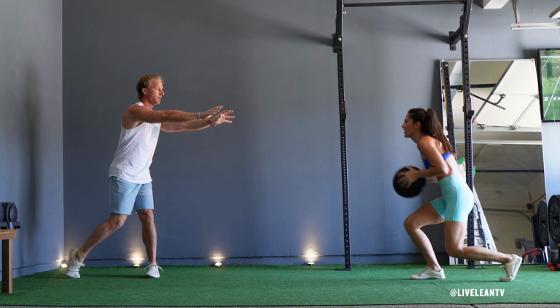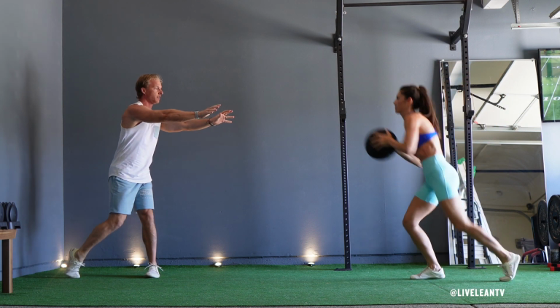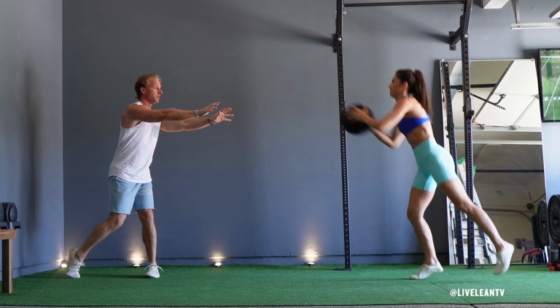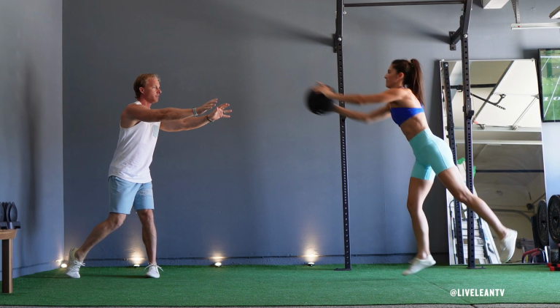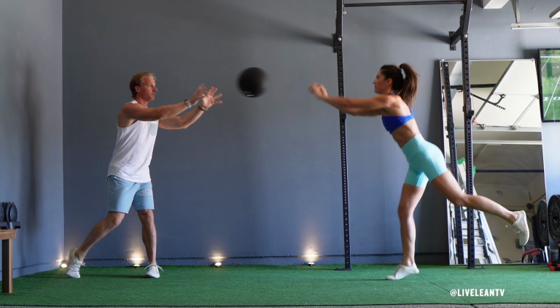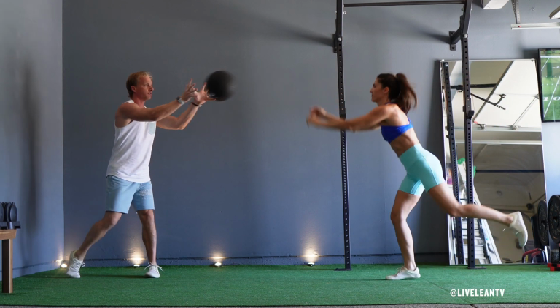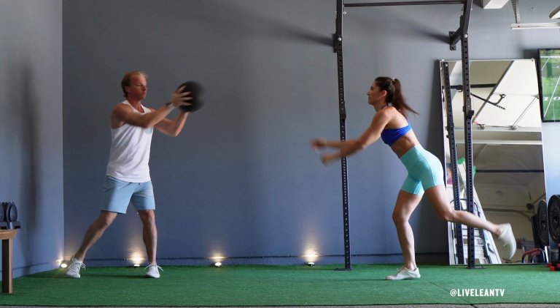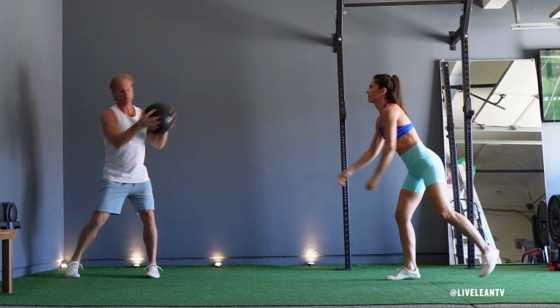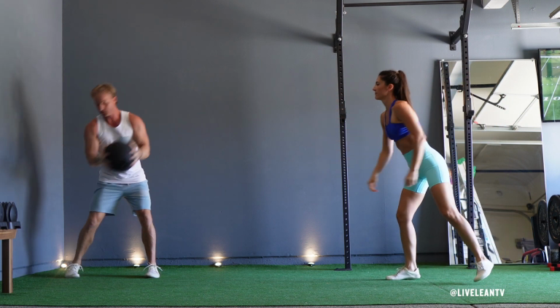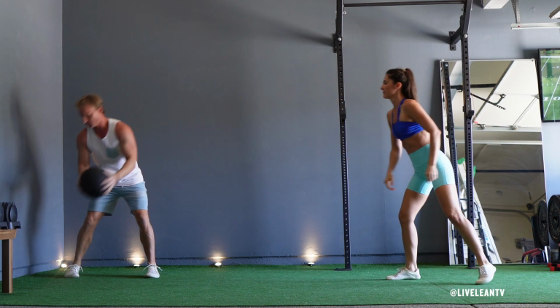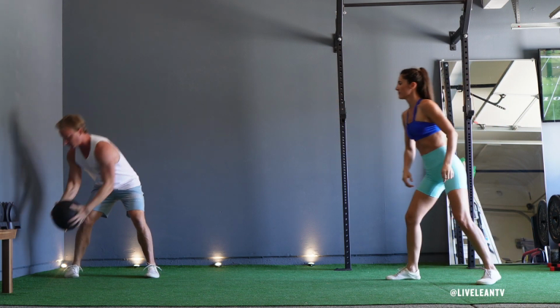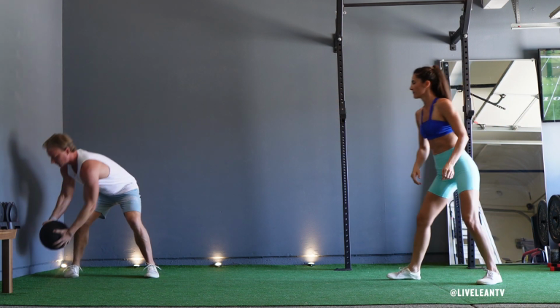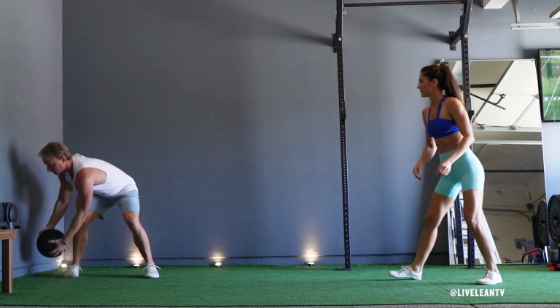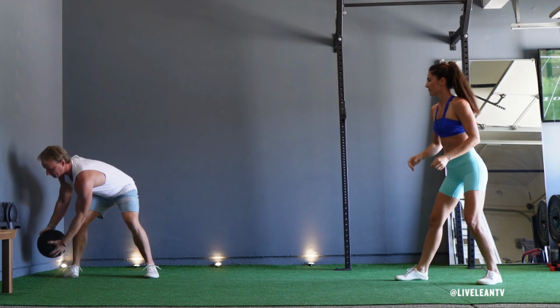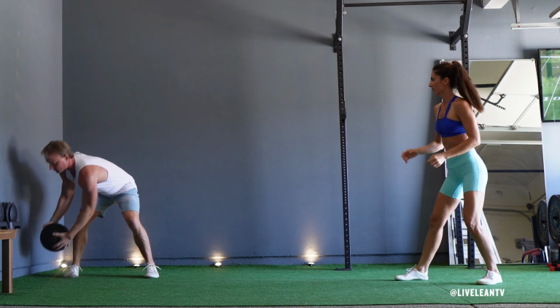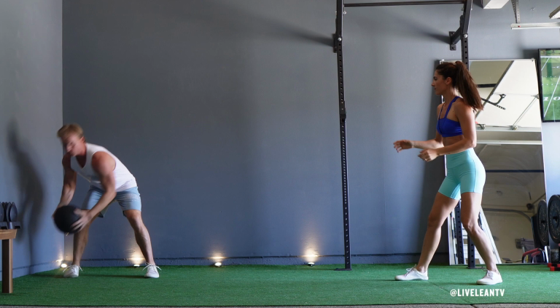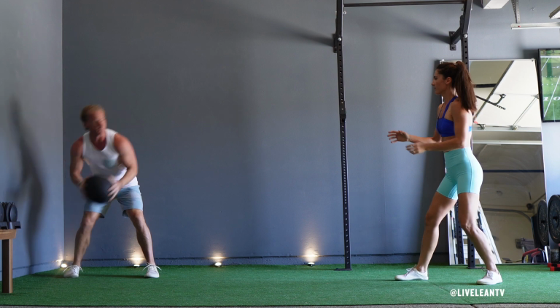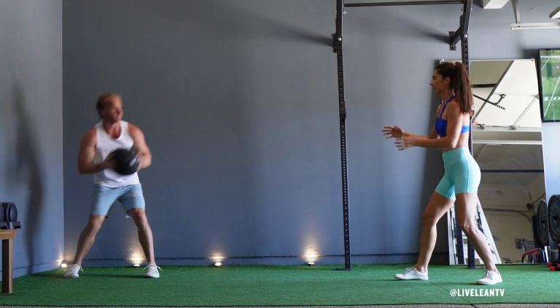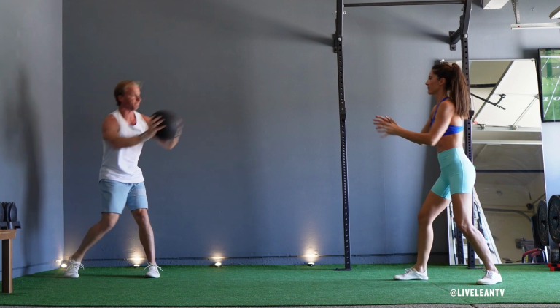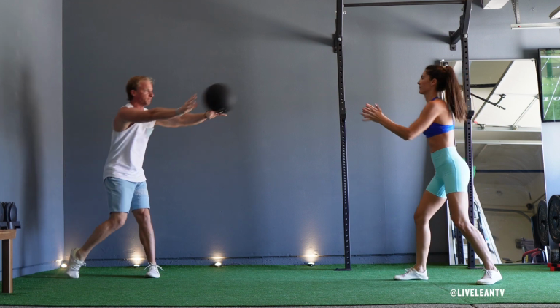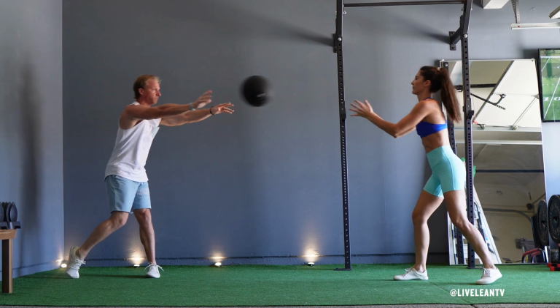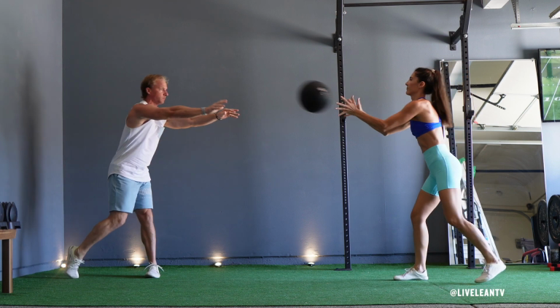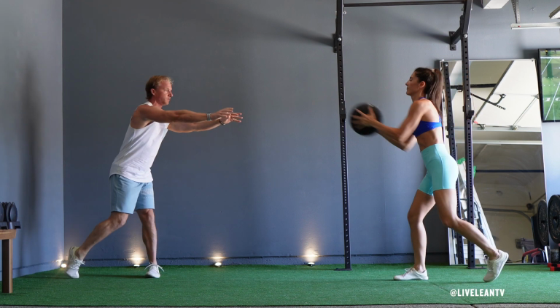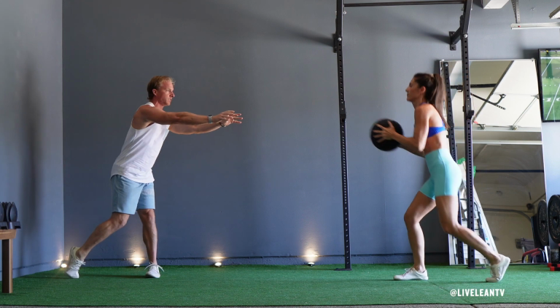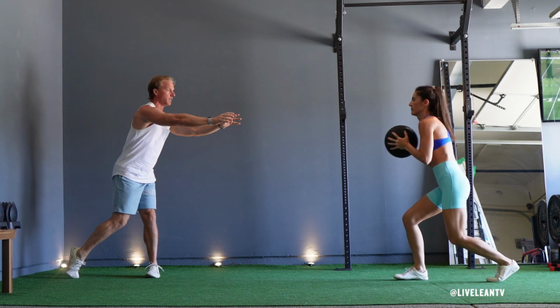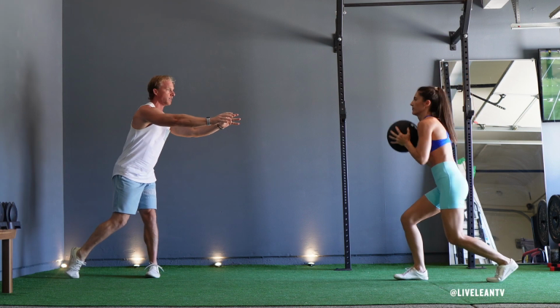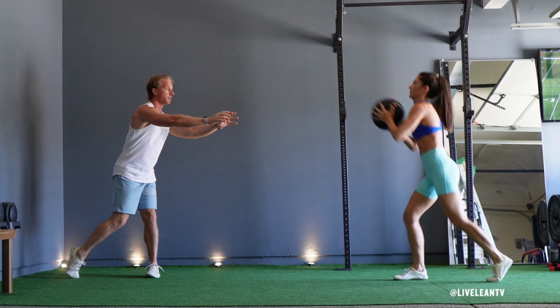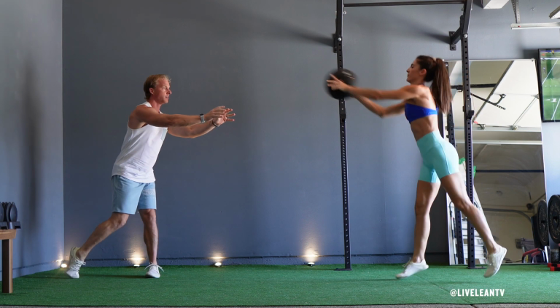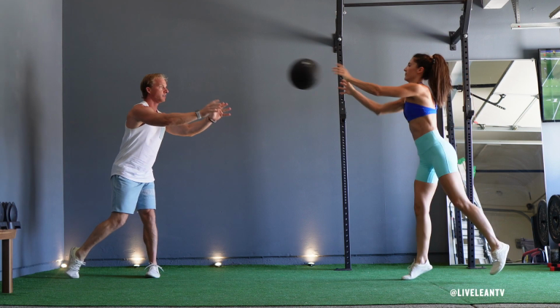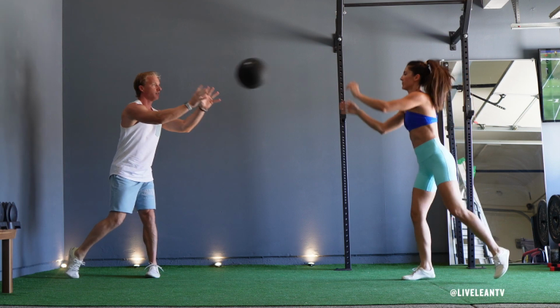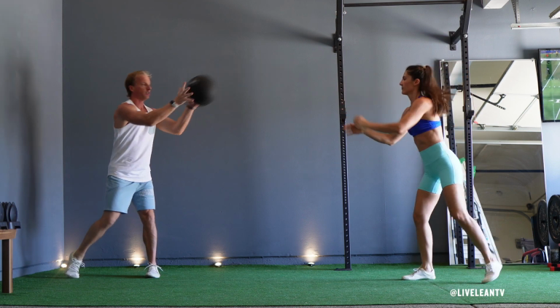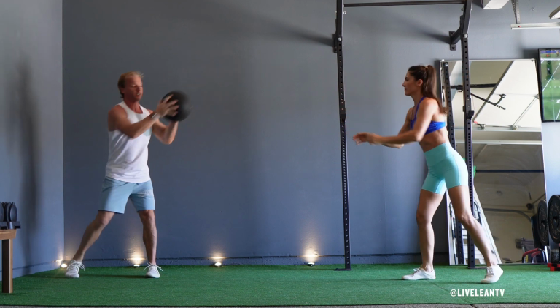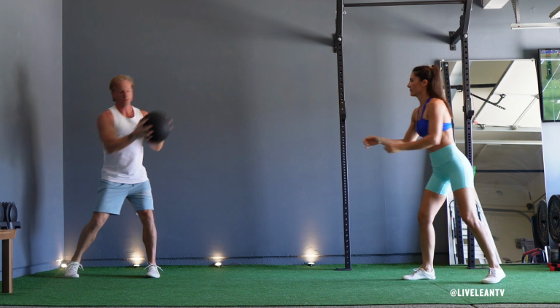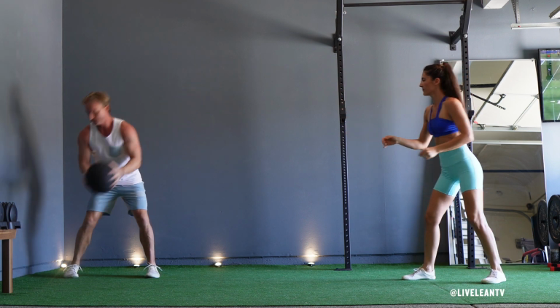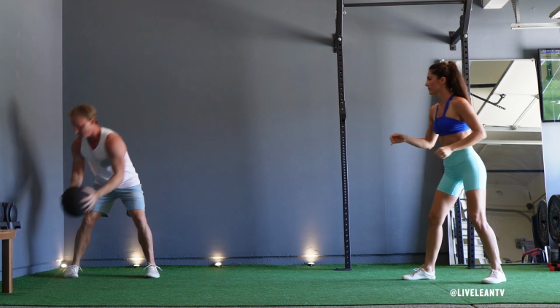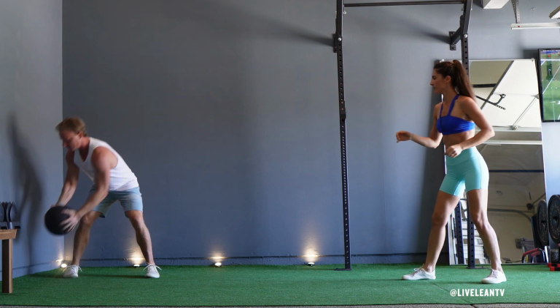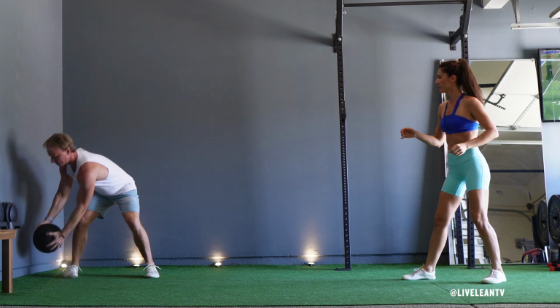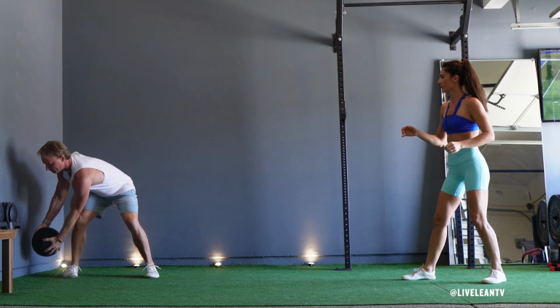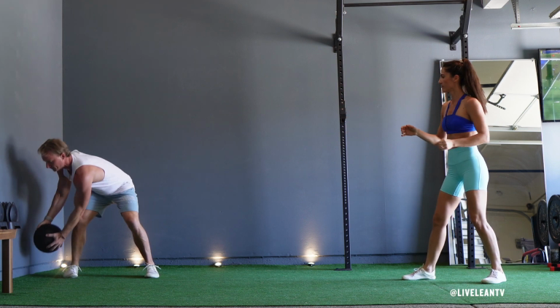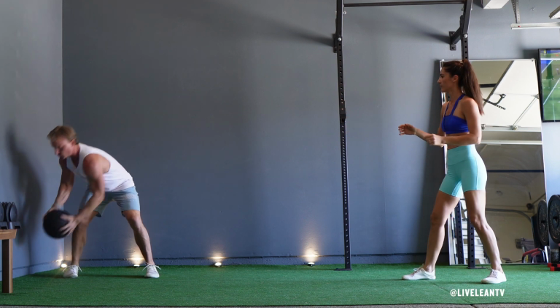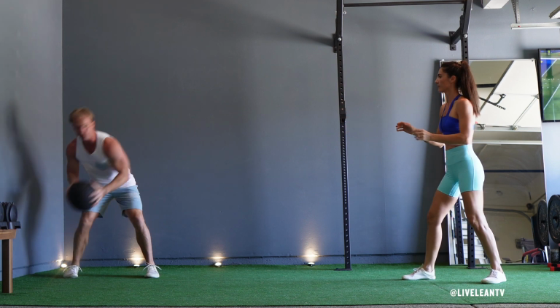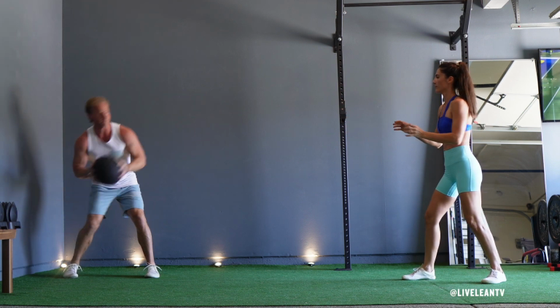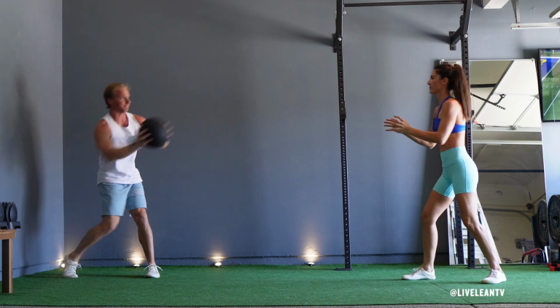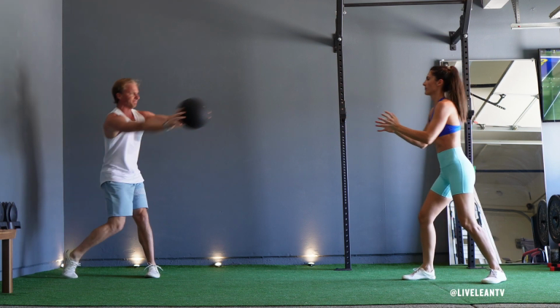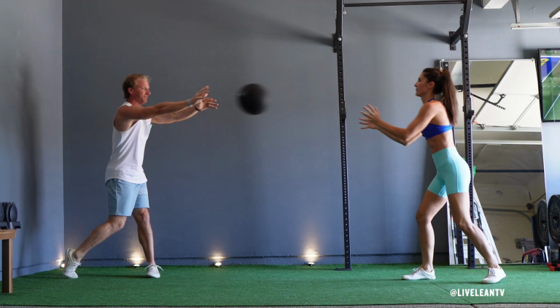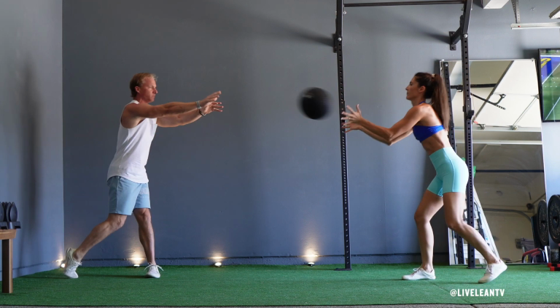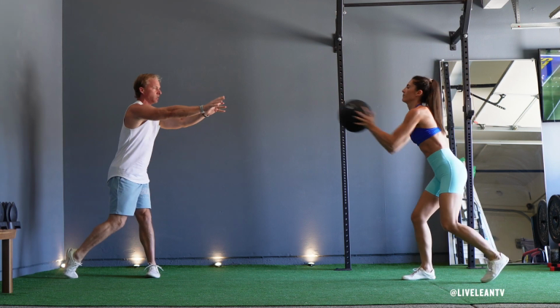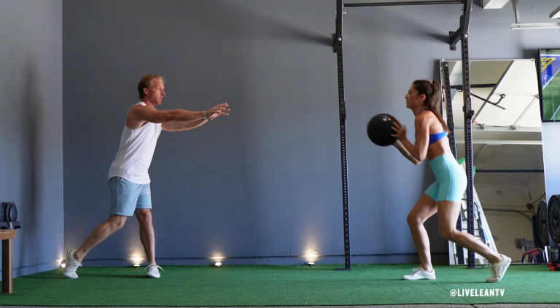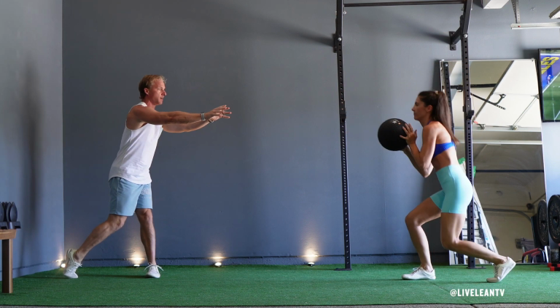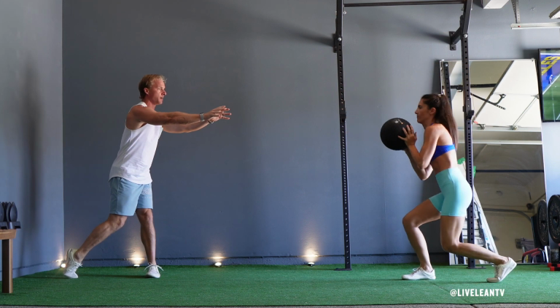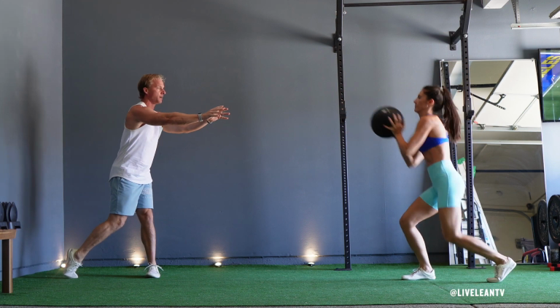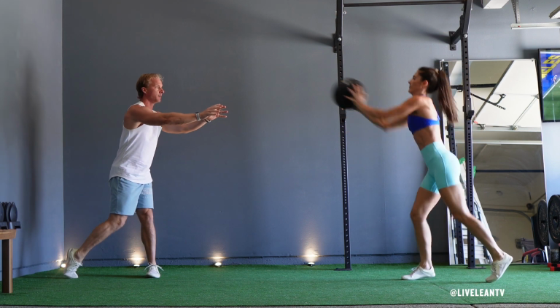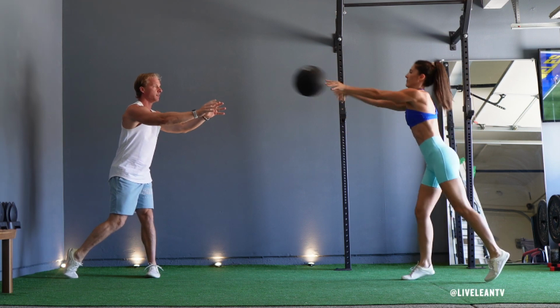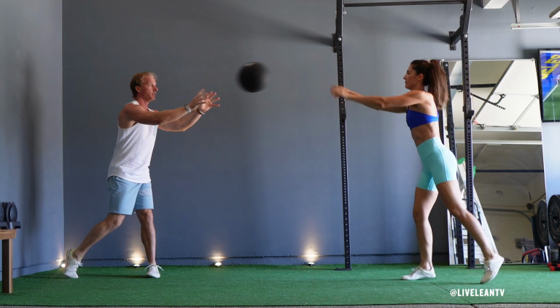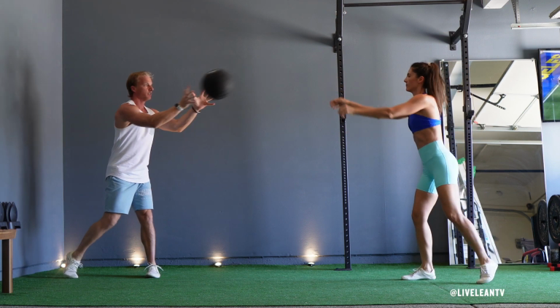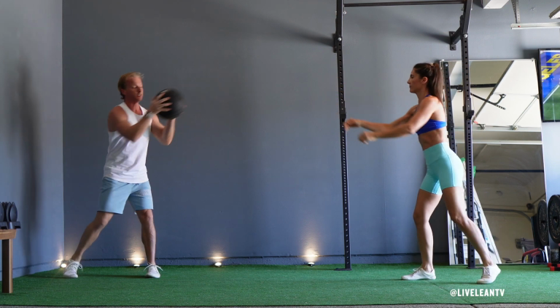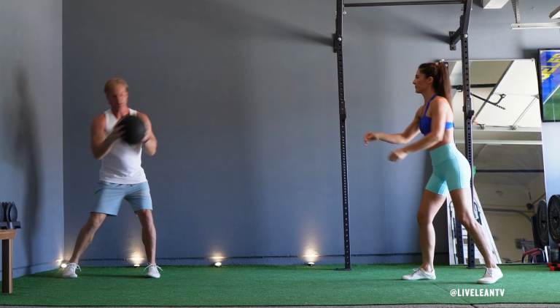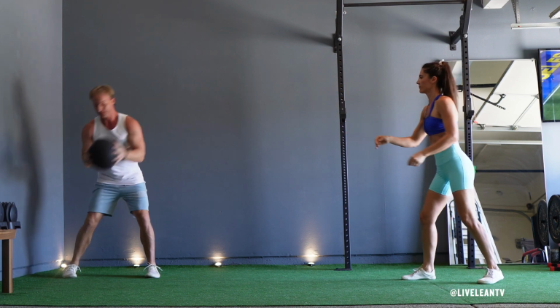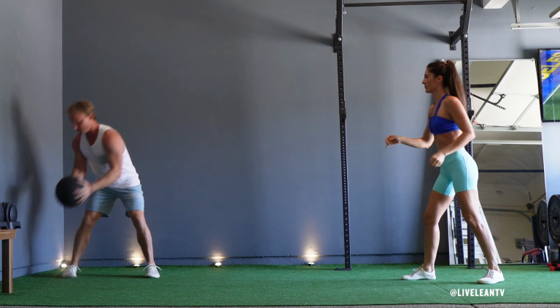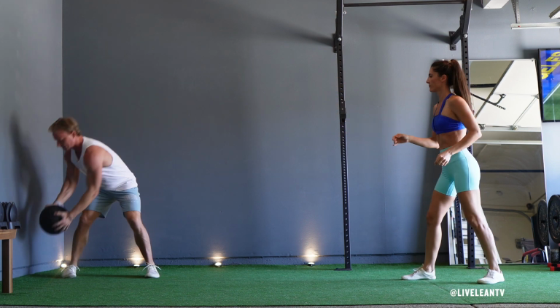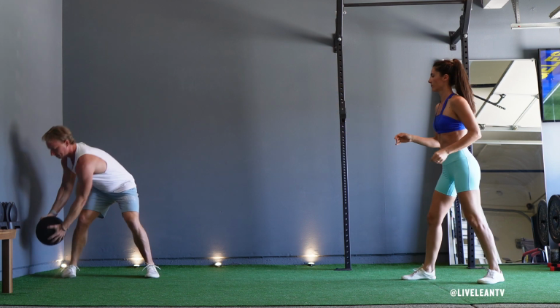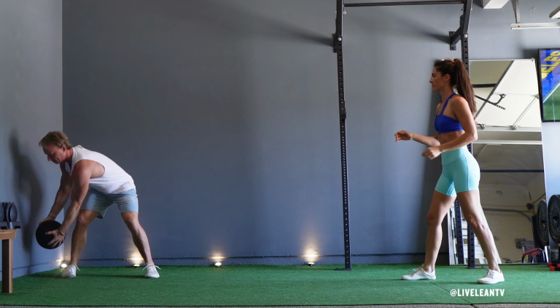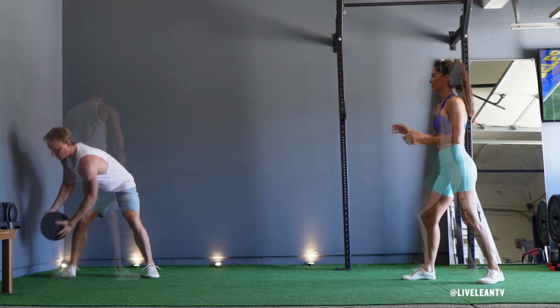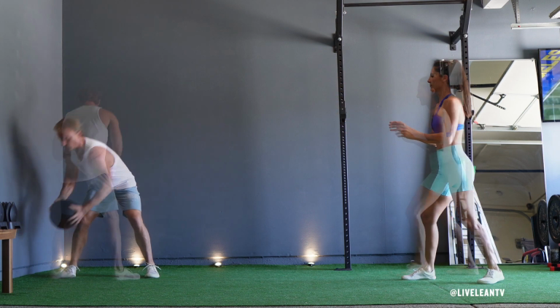Once the partner catches the medicine ball, have them immediately toss it back to you. Catch the medicine ball, then immediately repeat the movement.